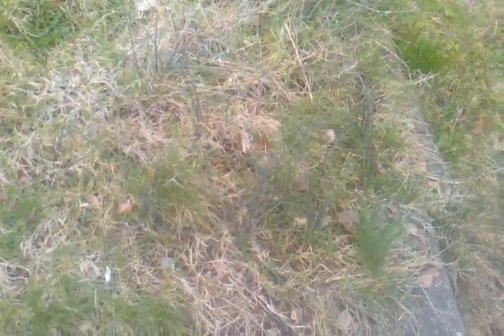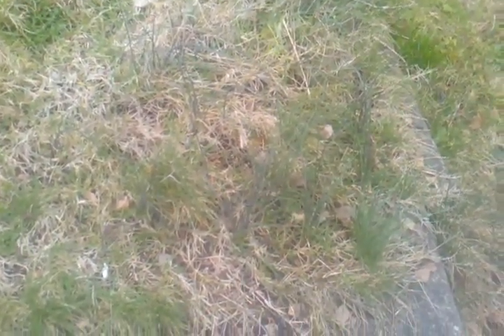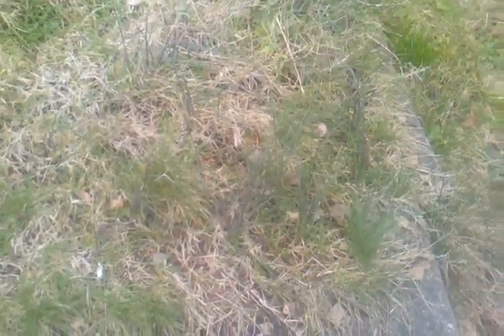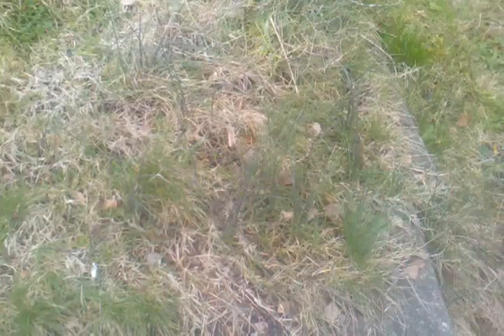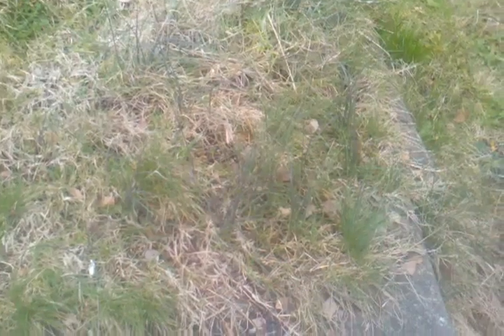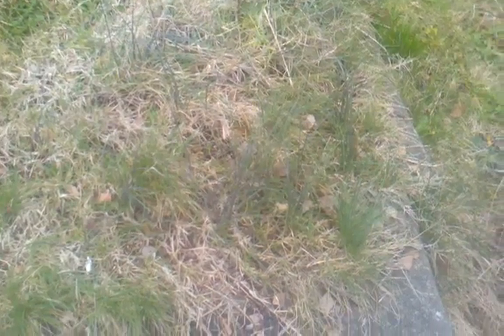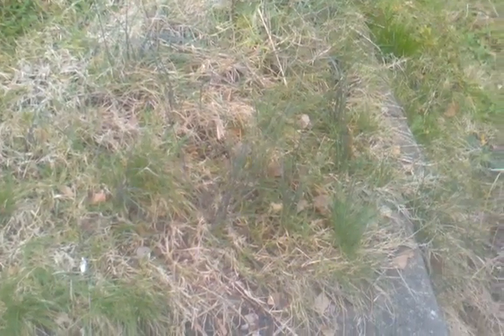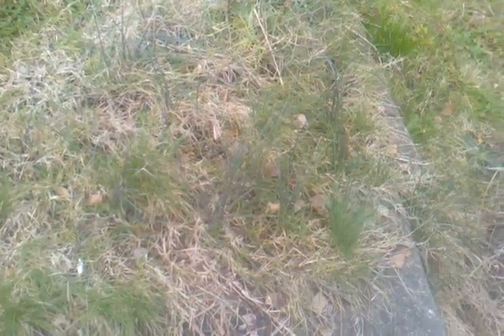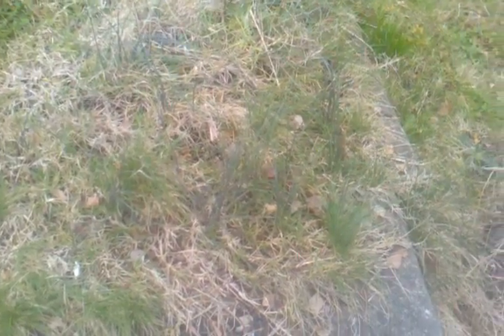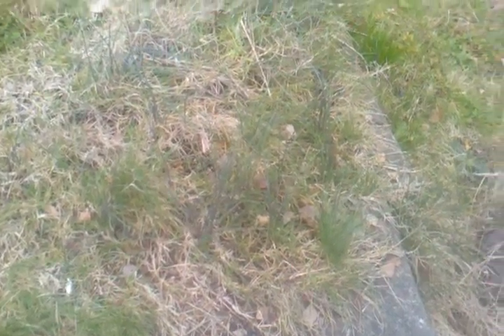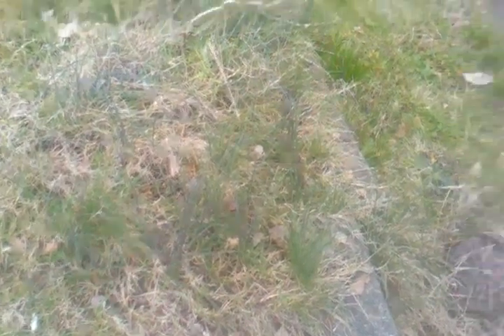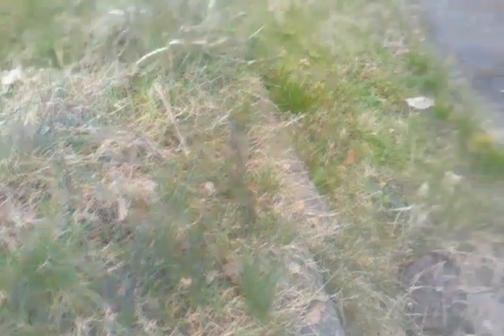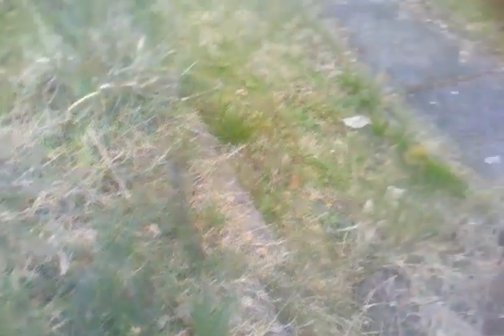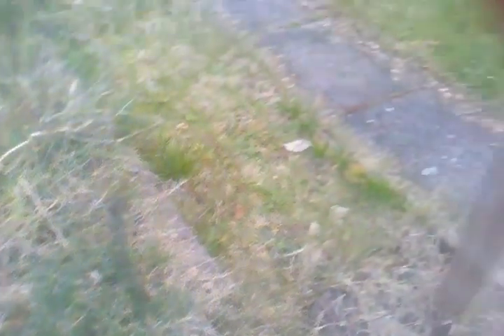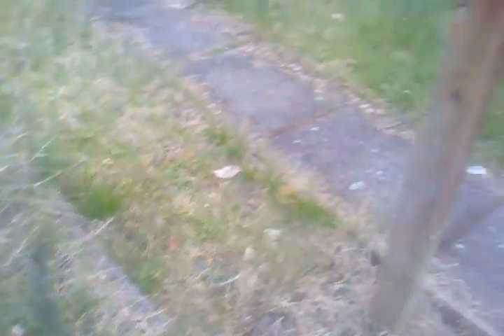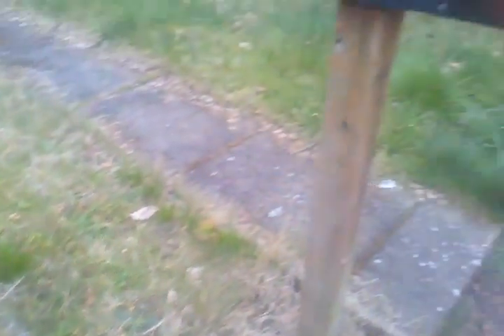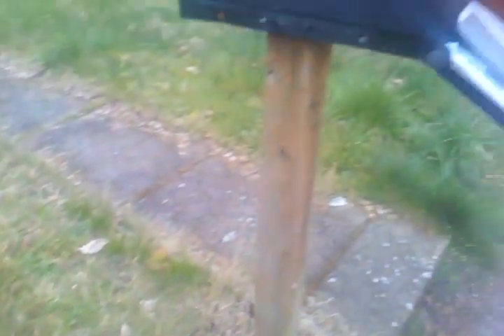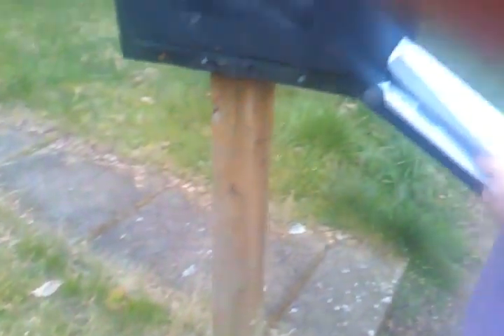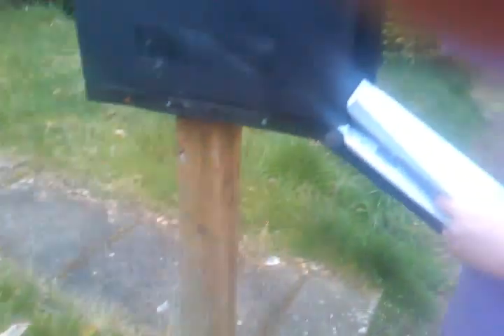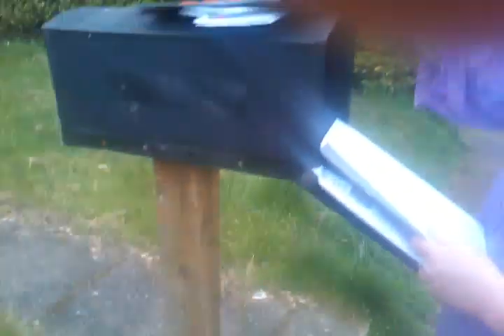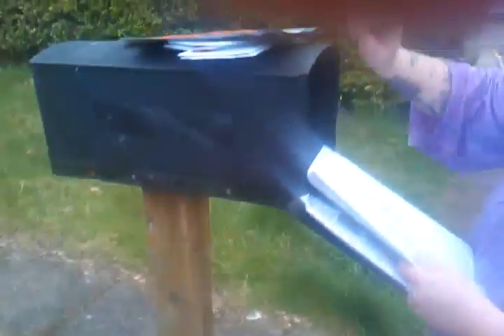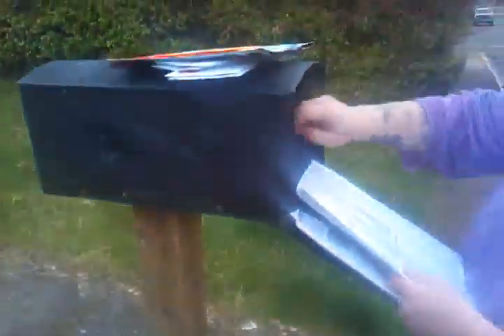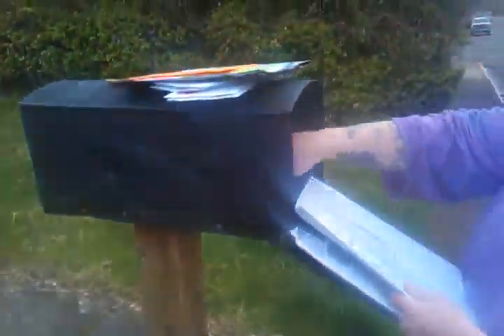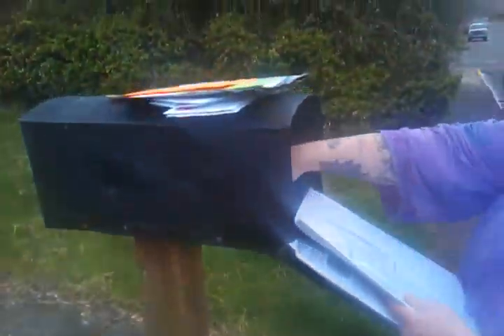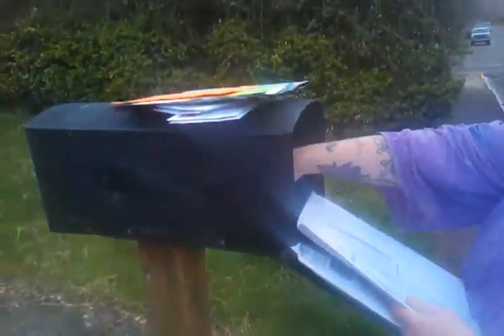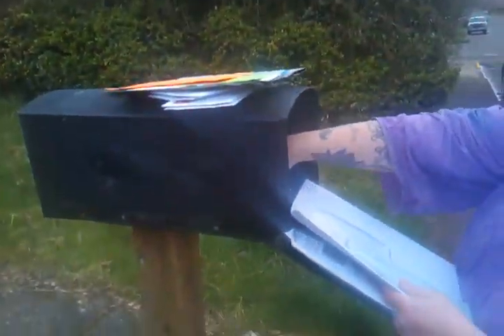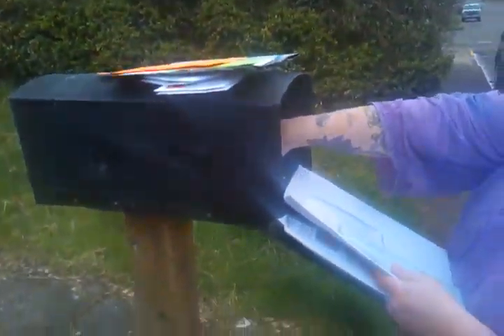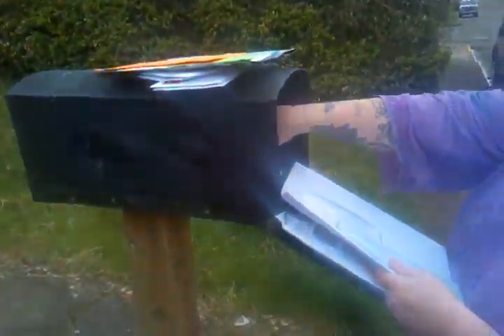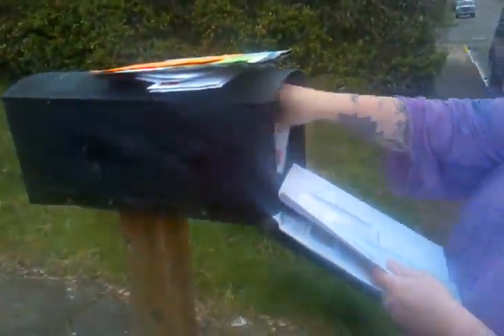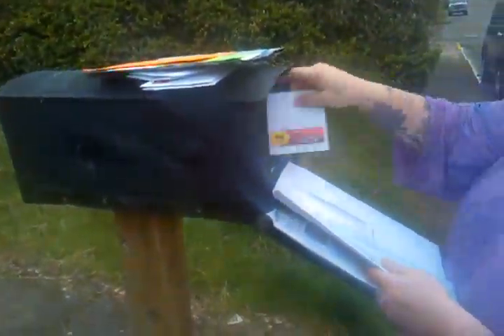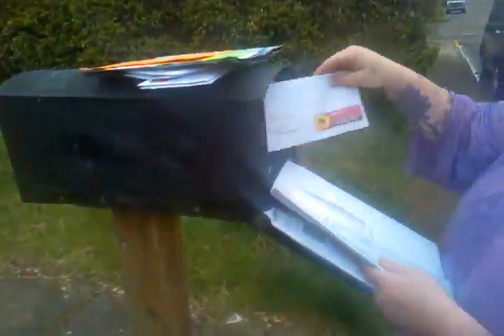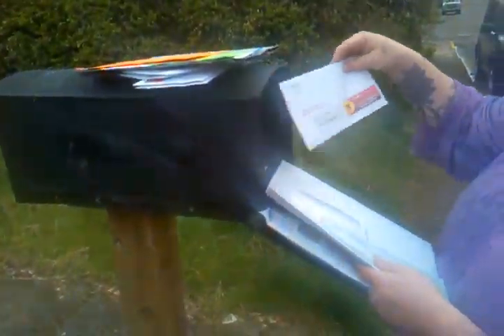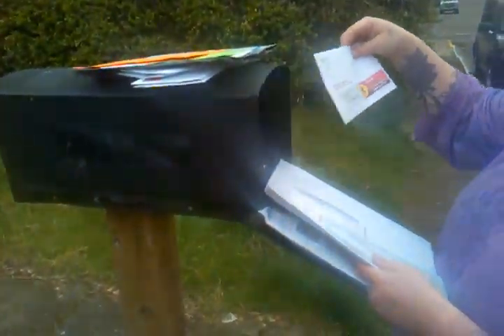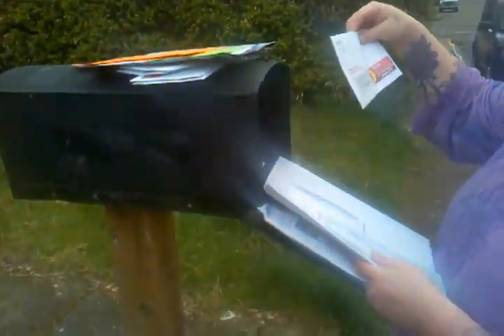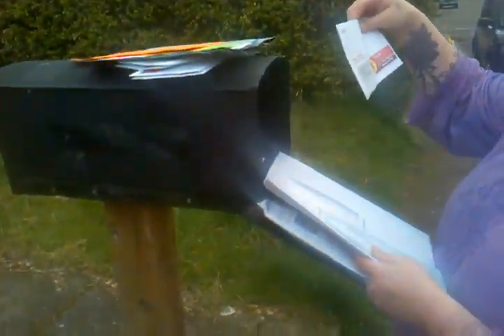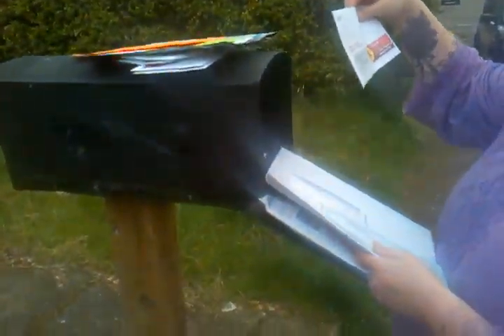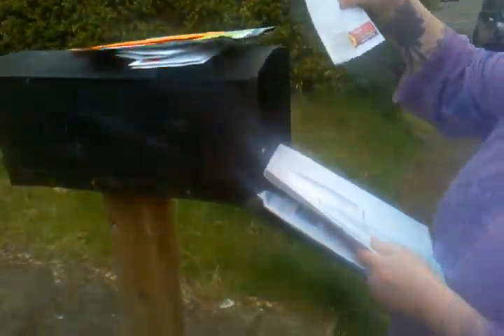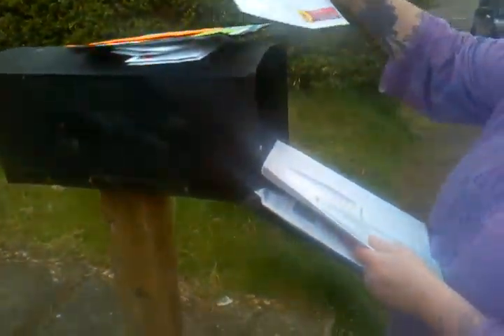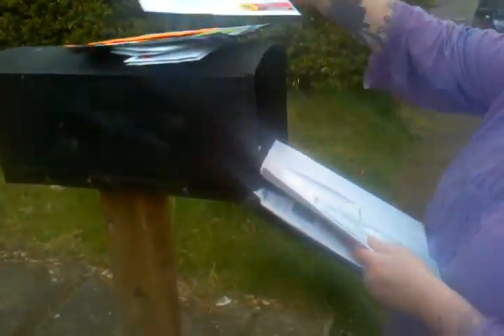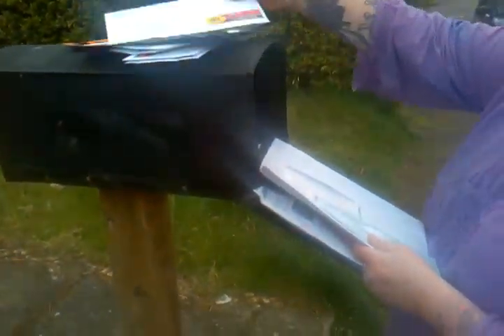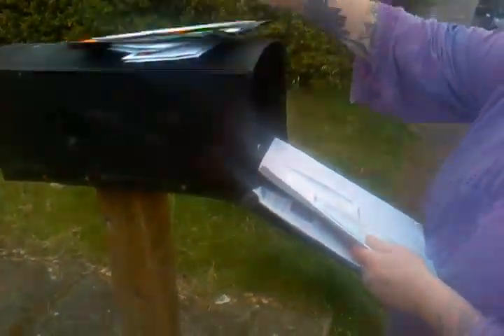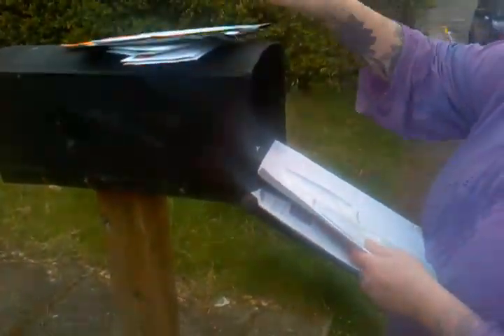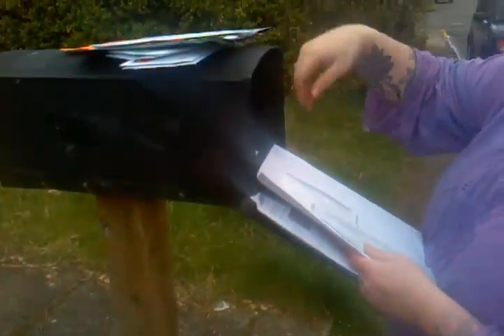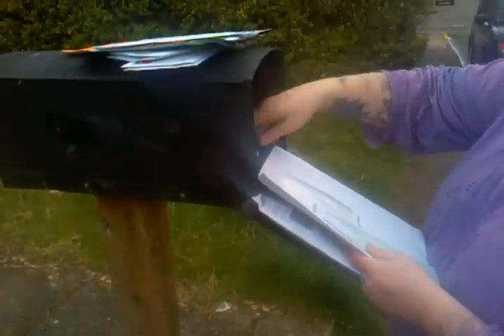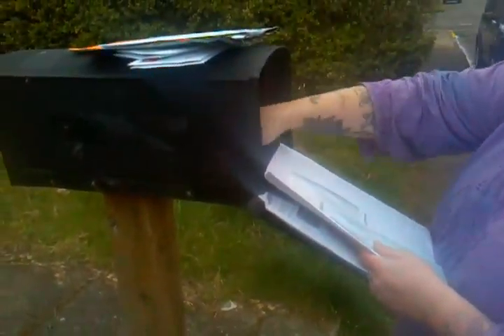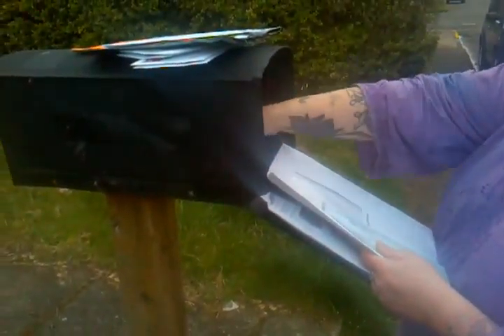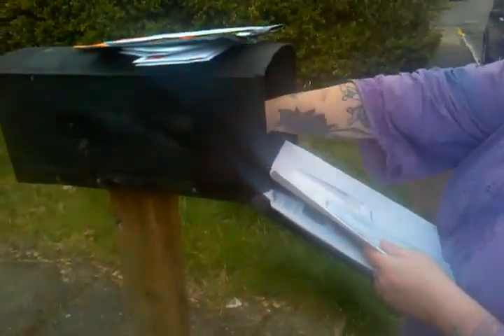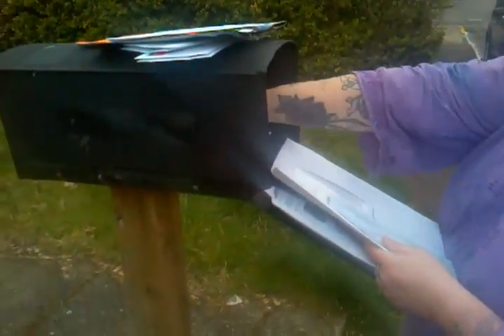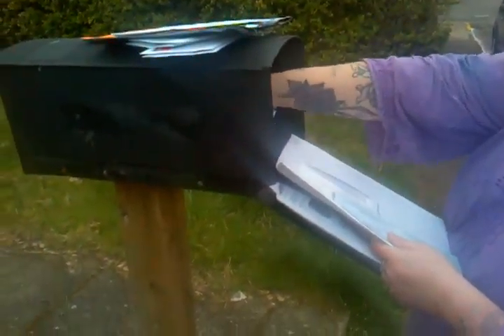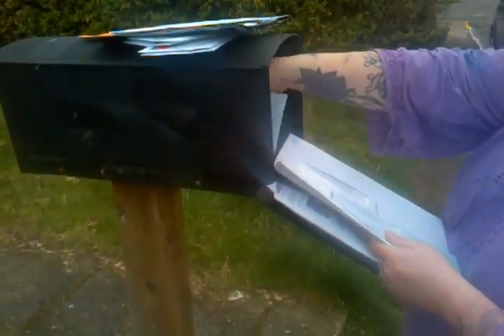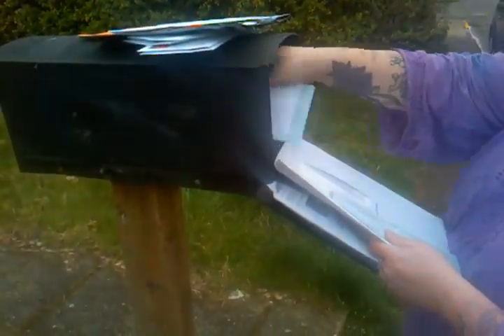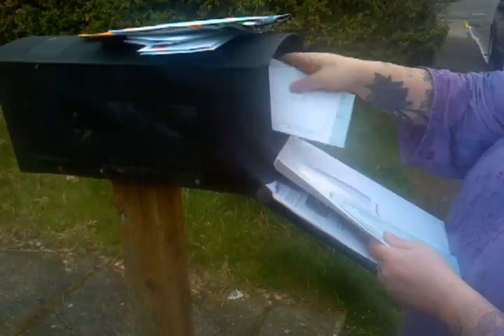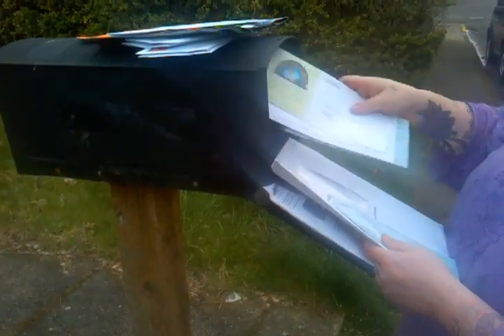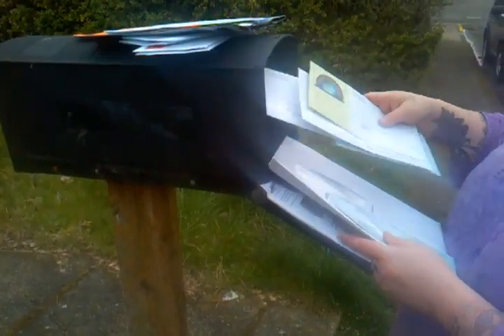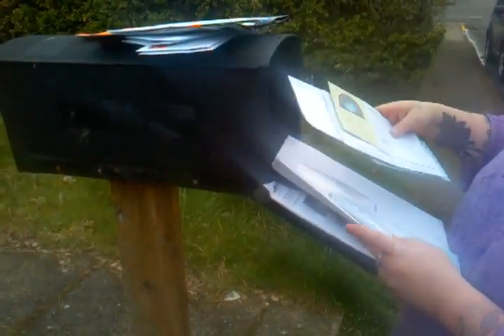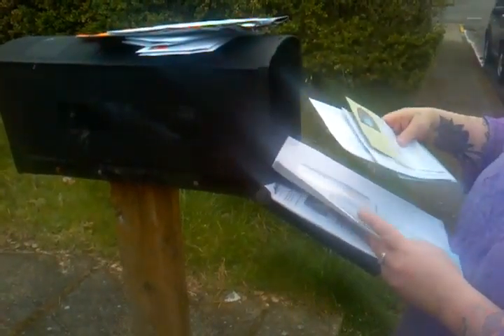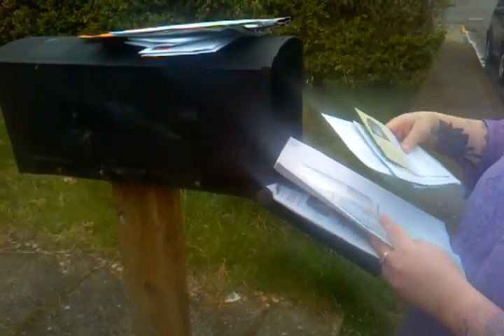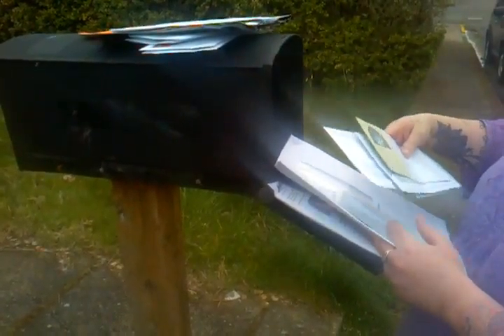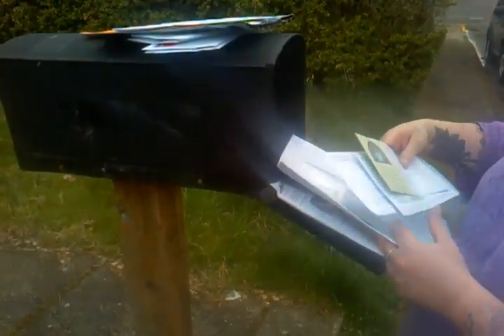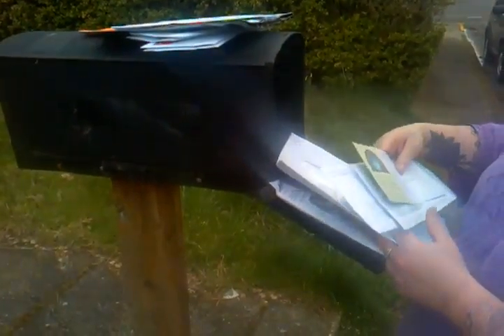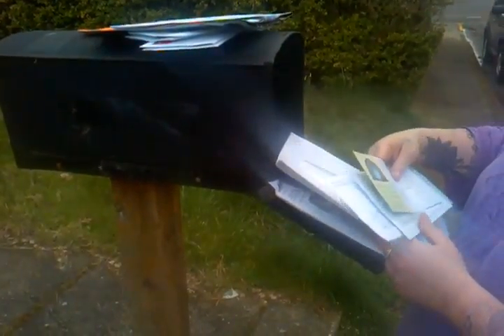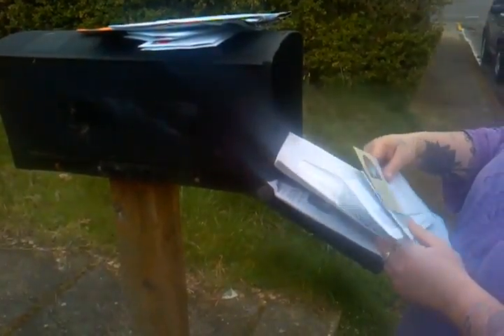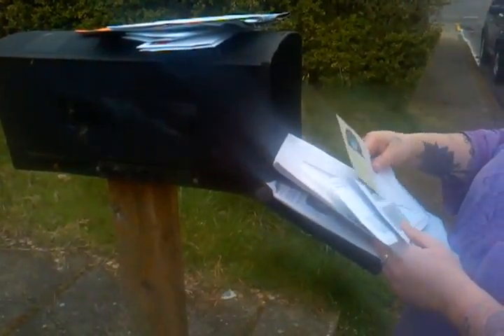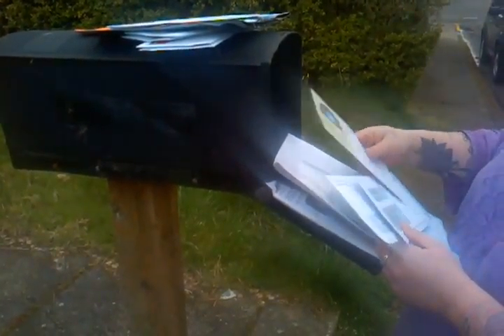This concludes my video inspection. It does look like there's mail, so we'll go ahead and take it. We'll take it.